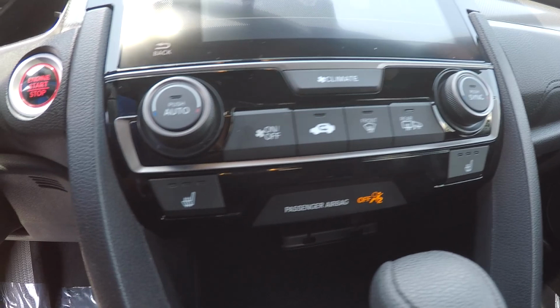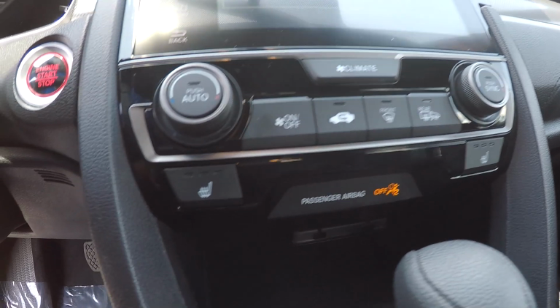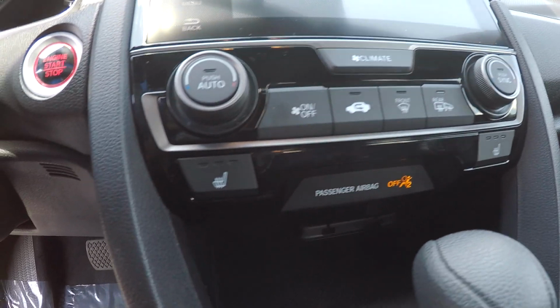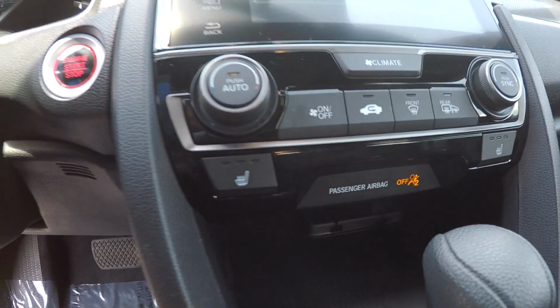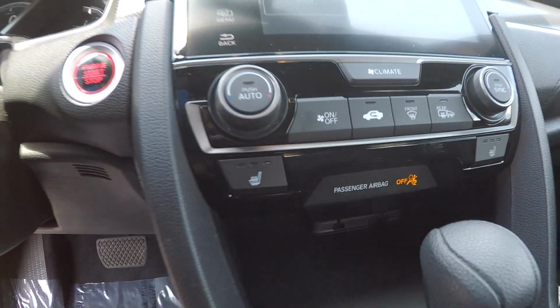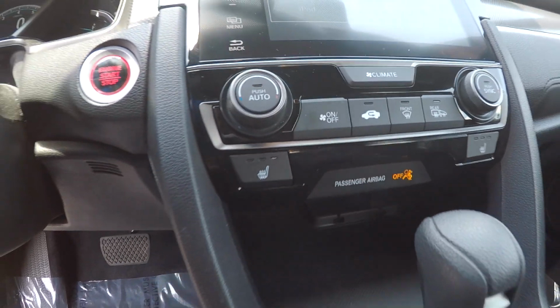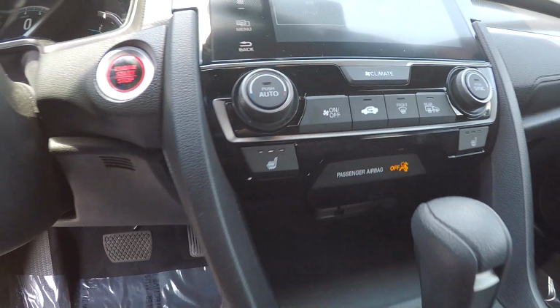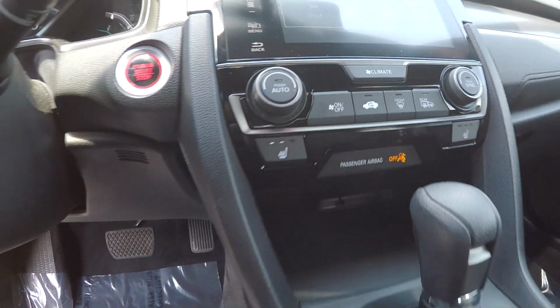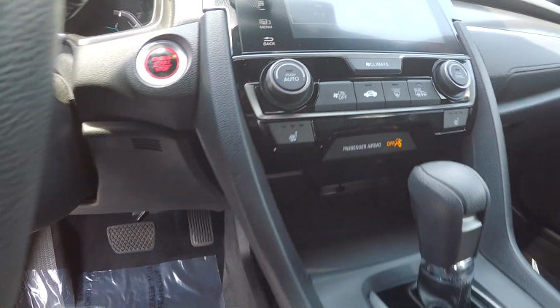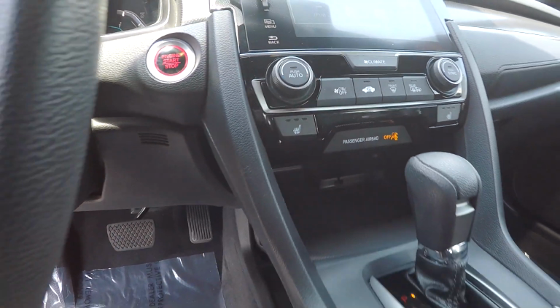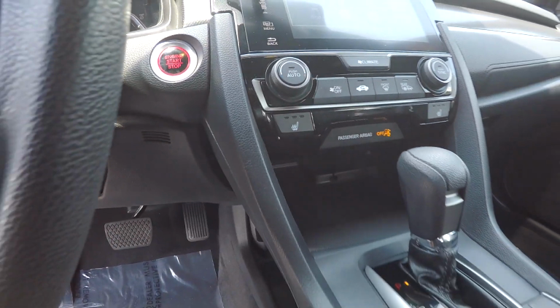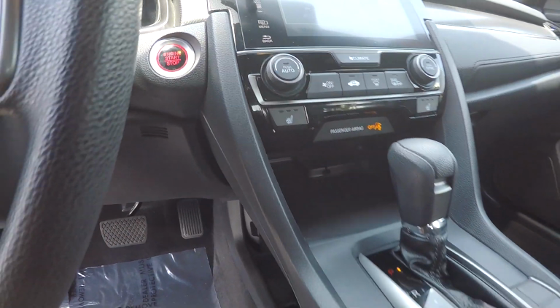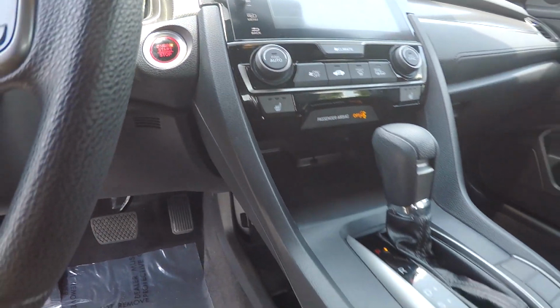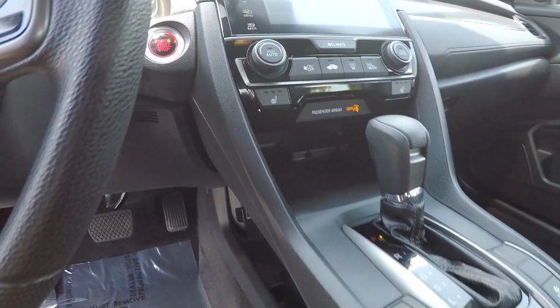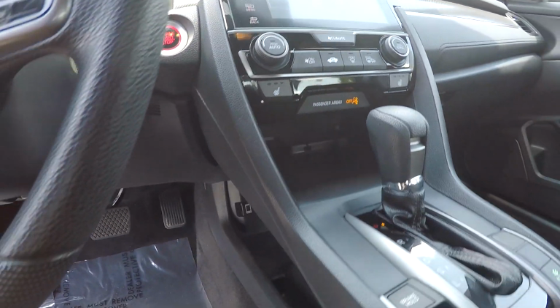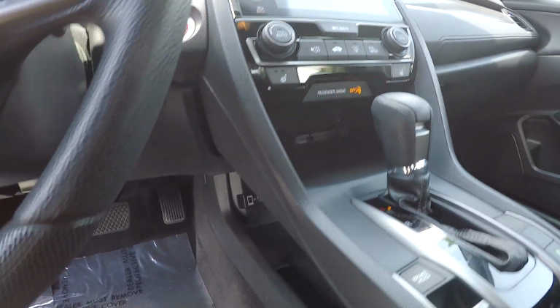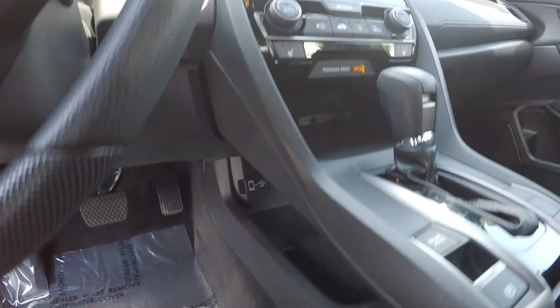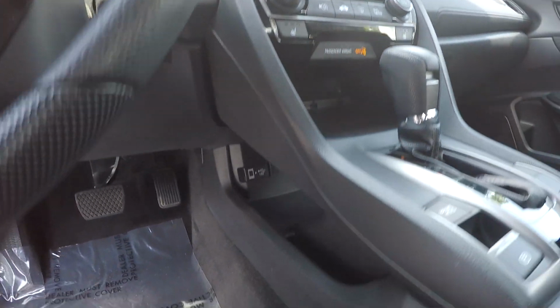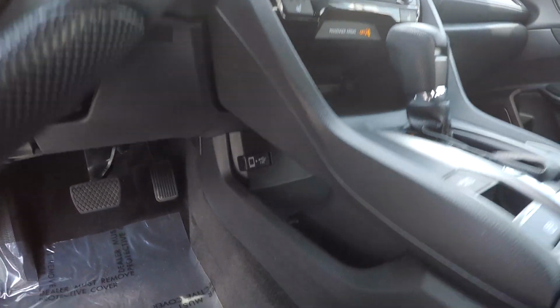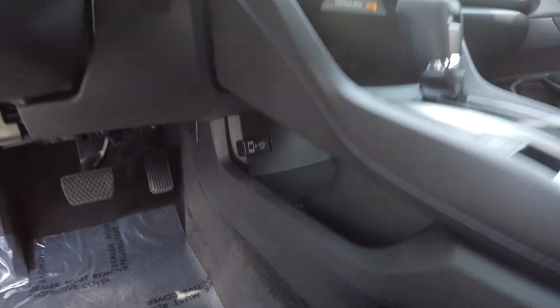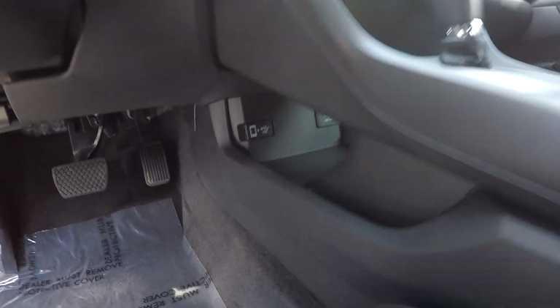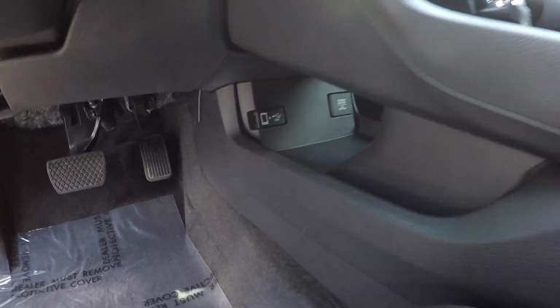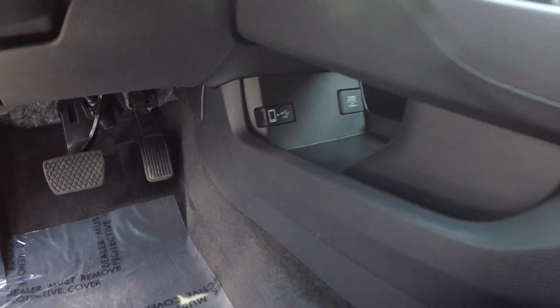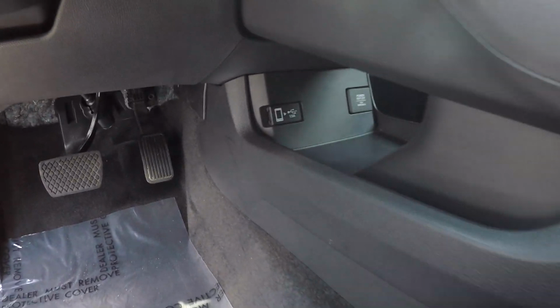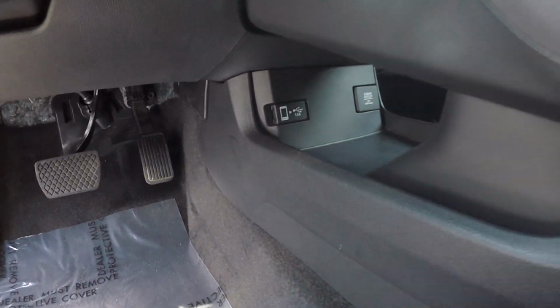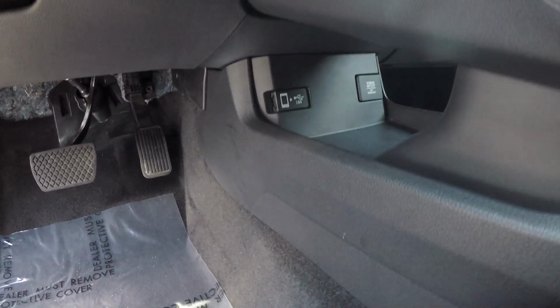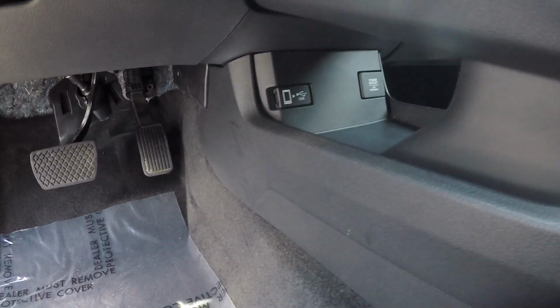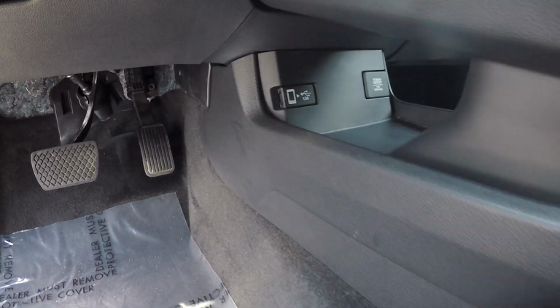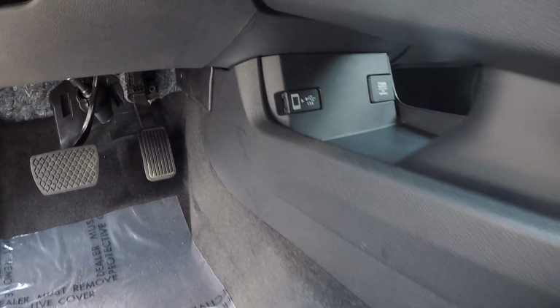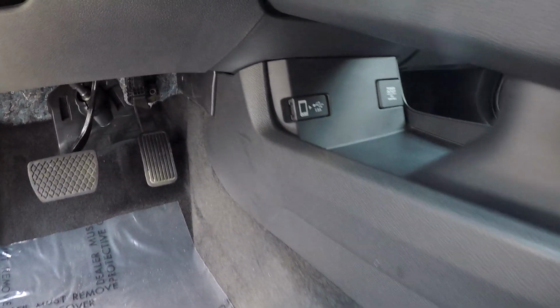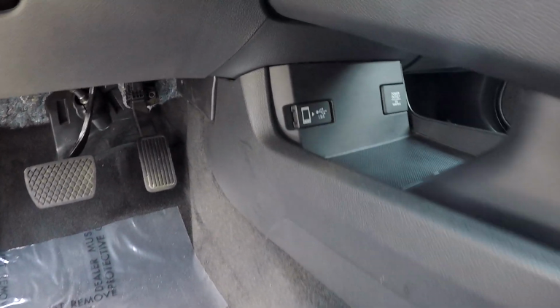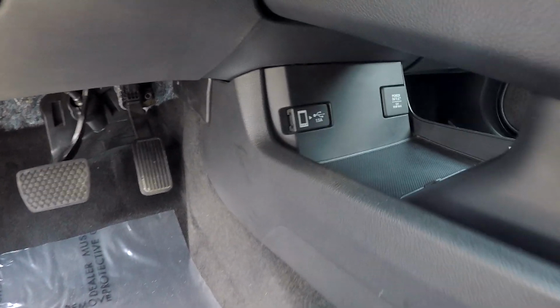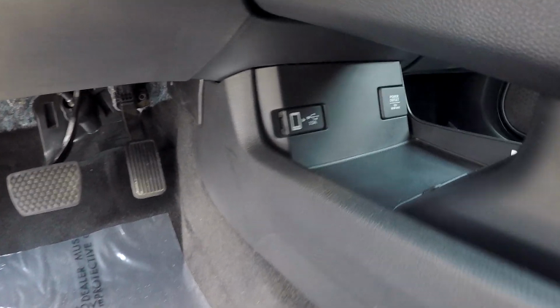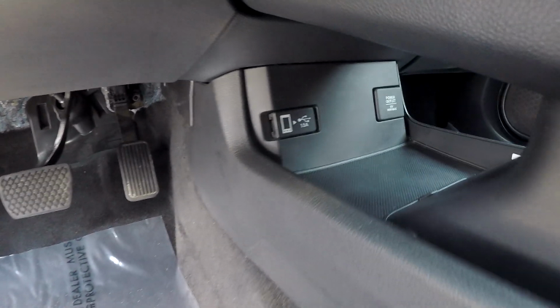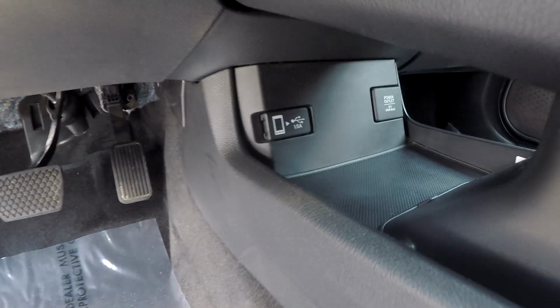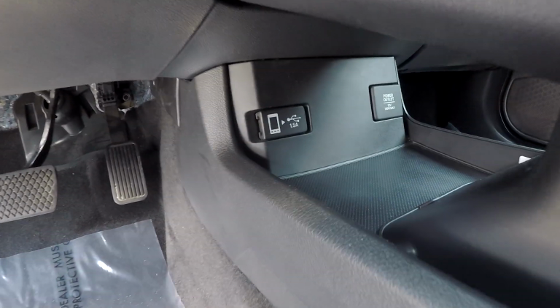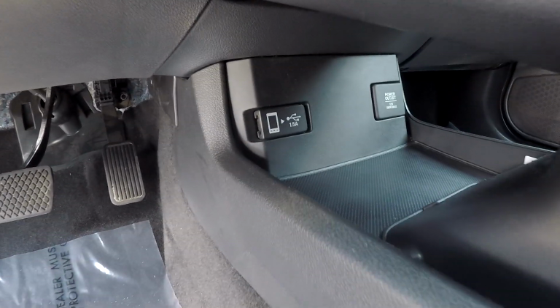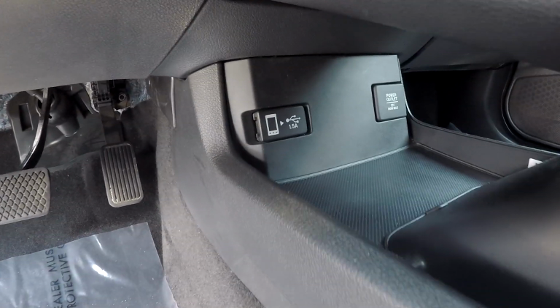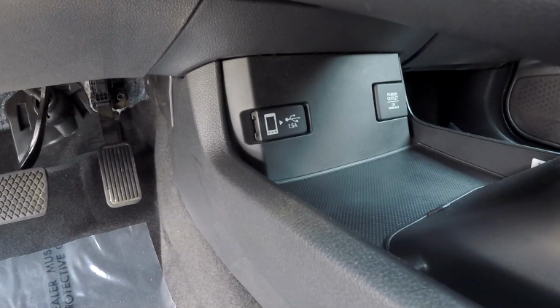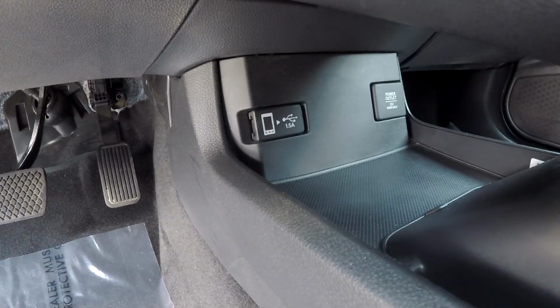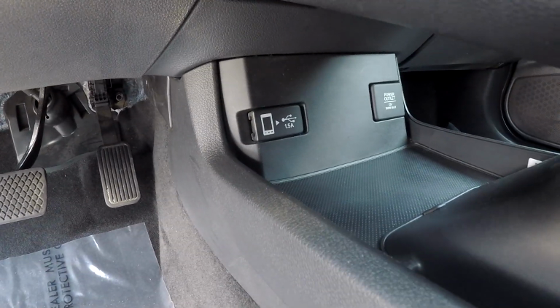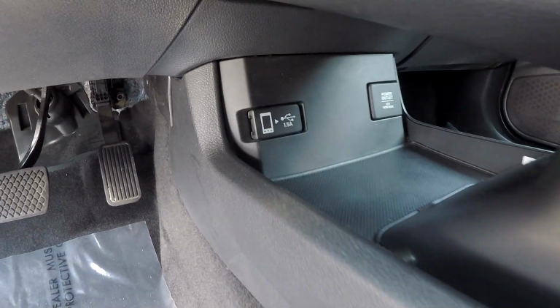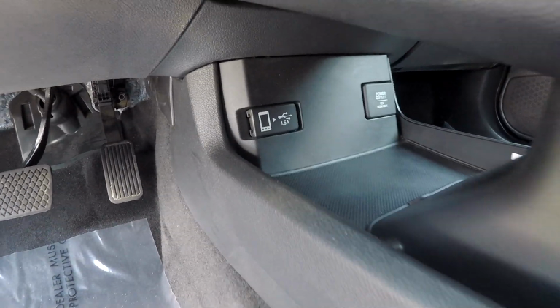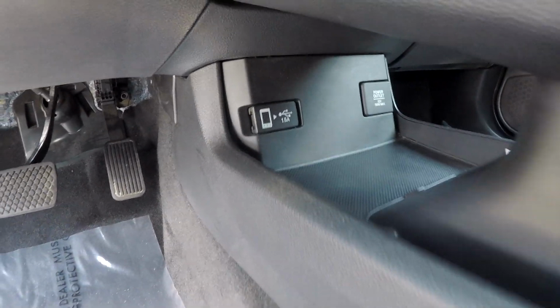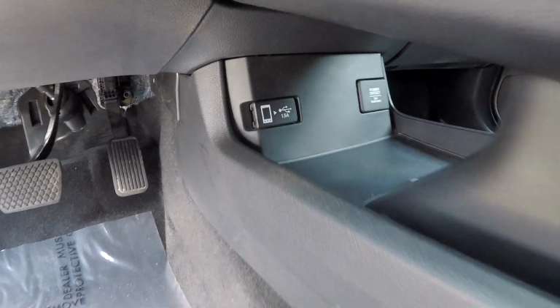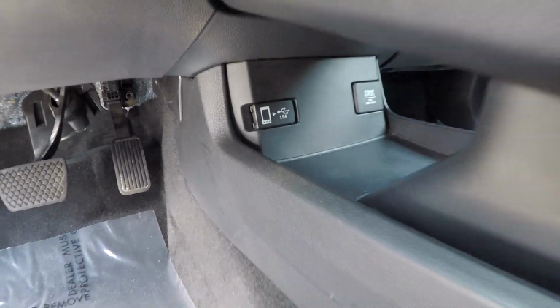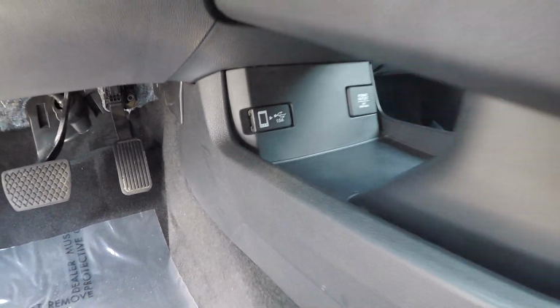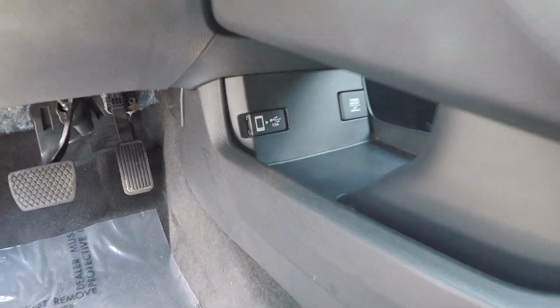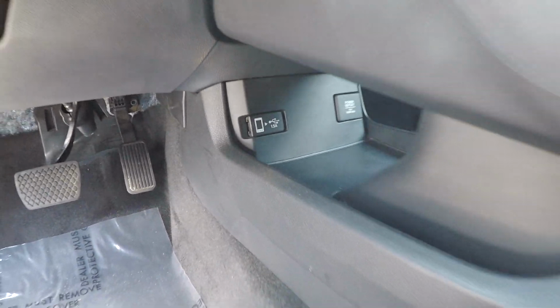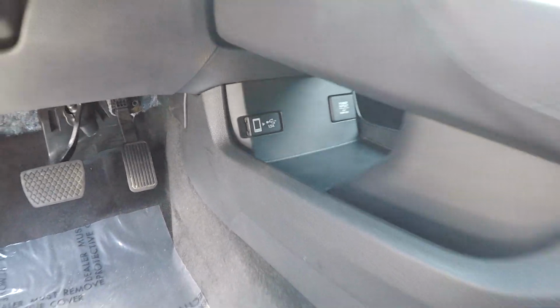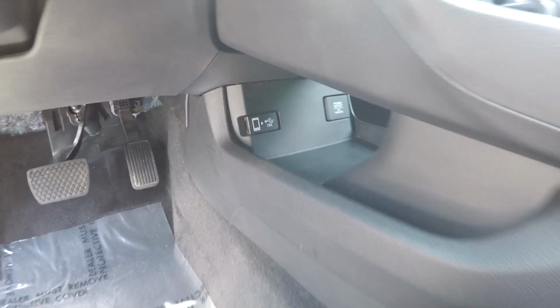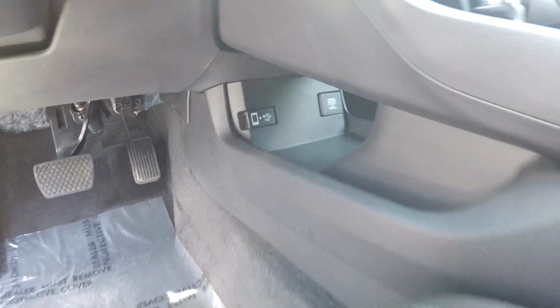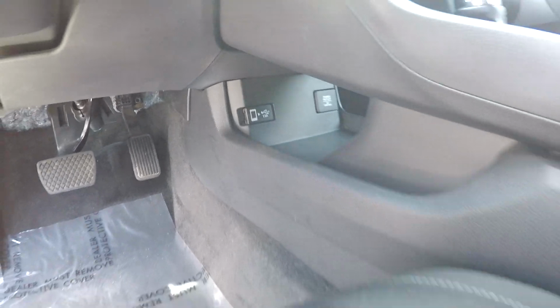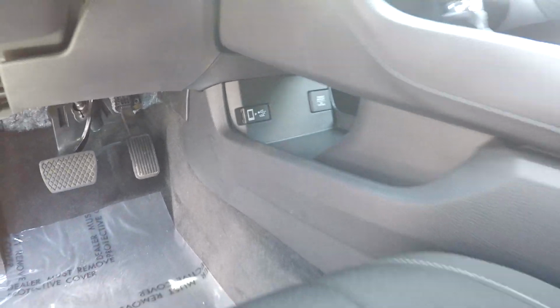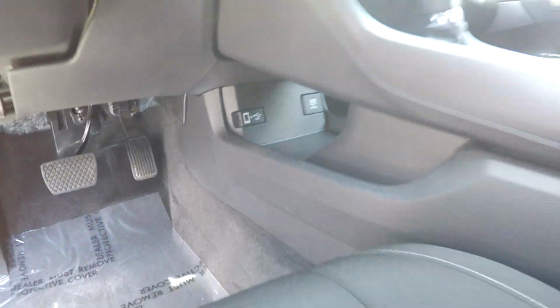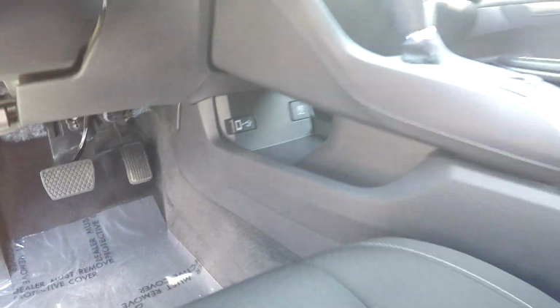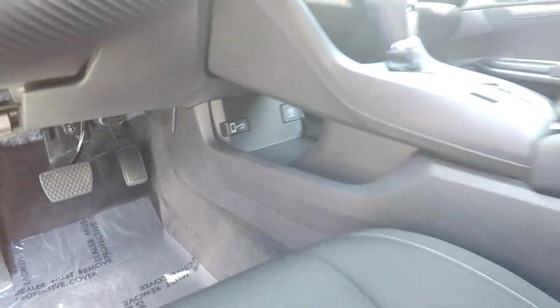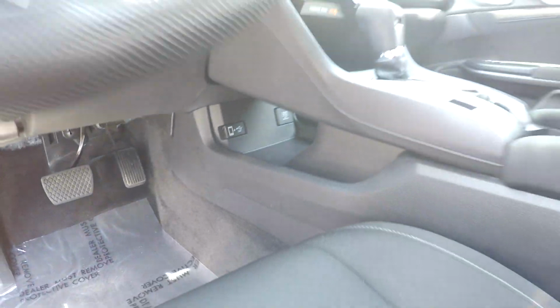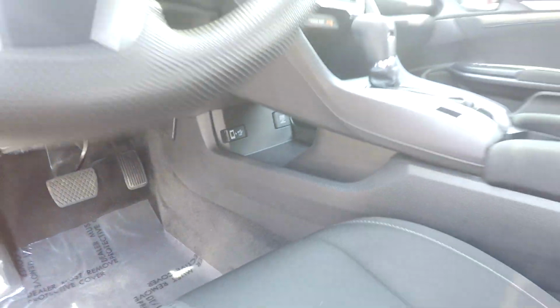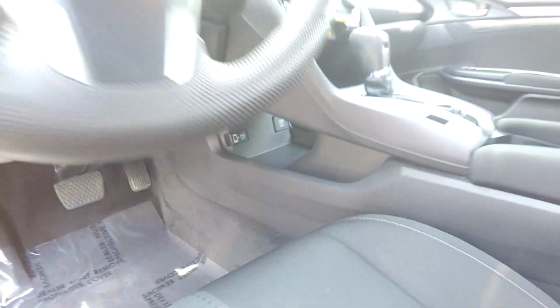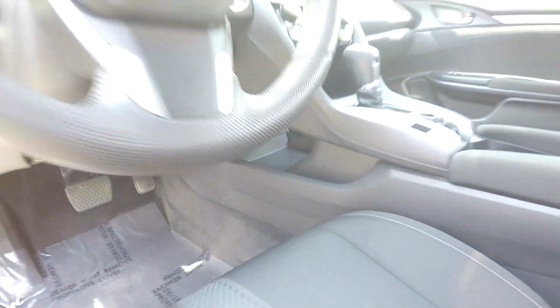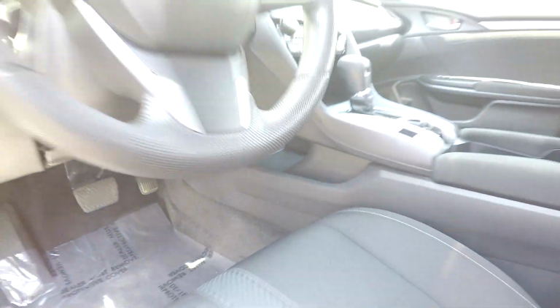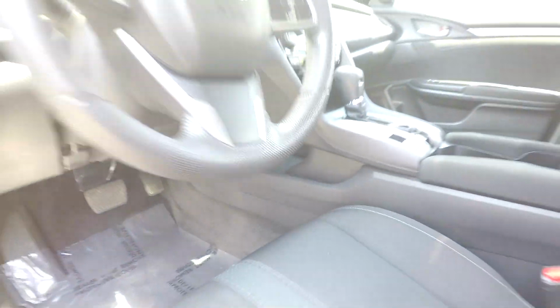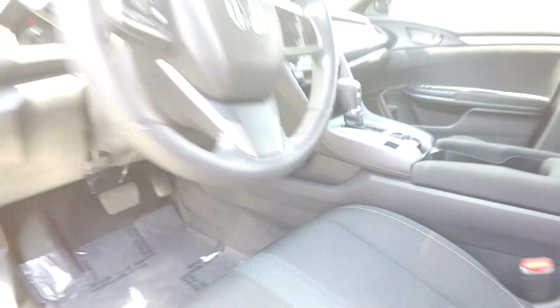You will have heated seats for both sides. Coming down here, you will see that you're going to have an additional power port along with USB and auxiliary as well.